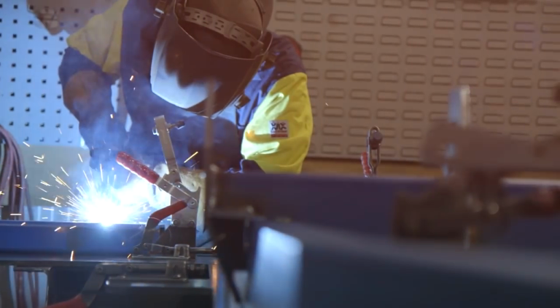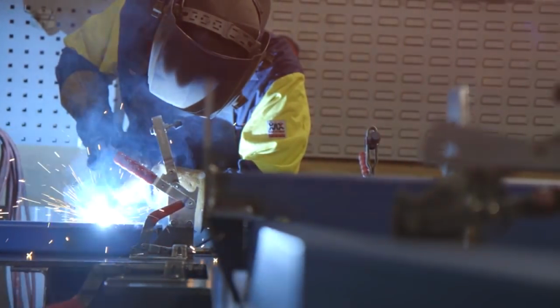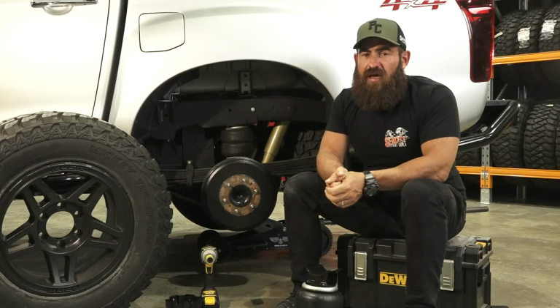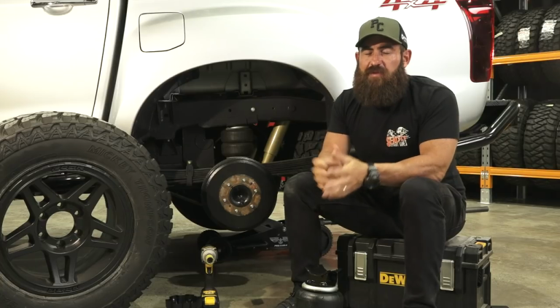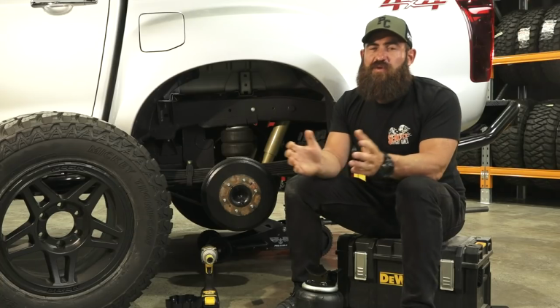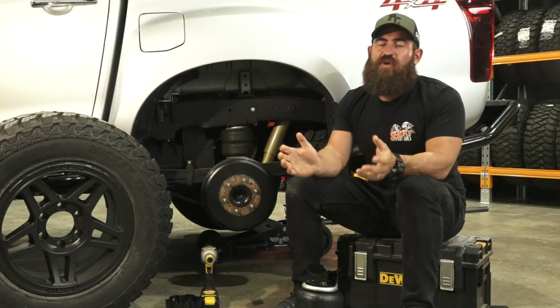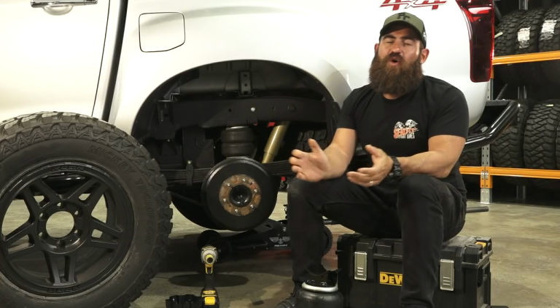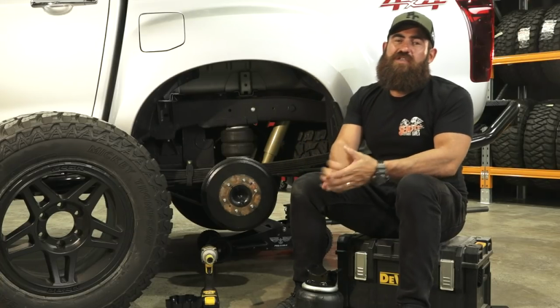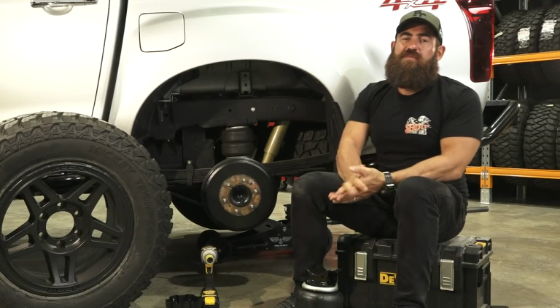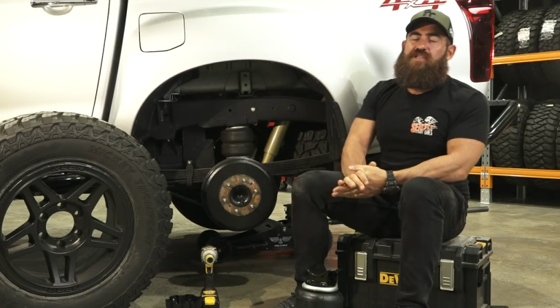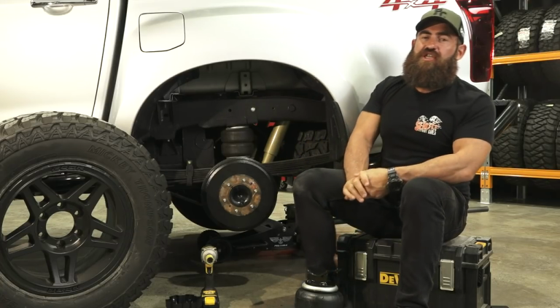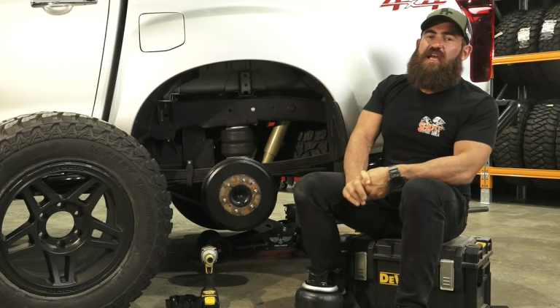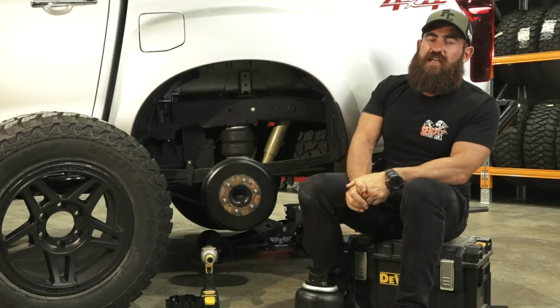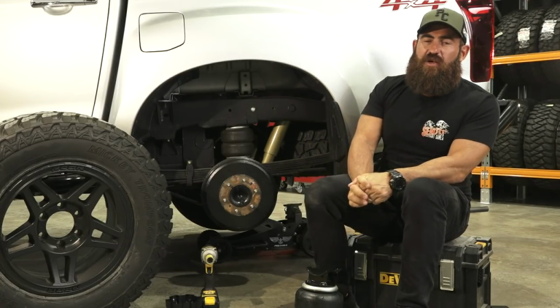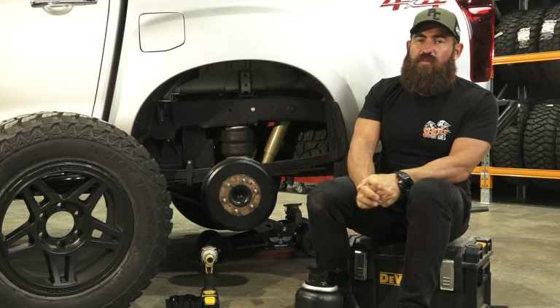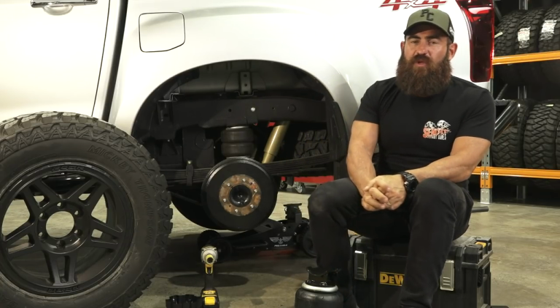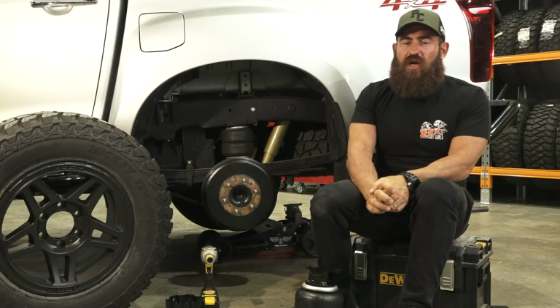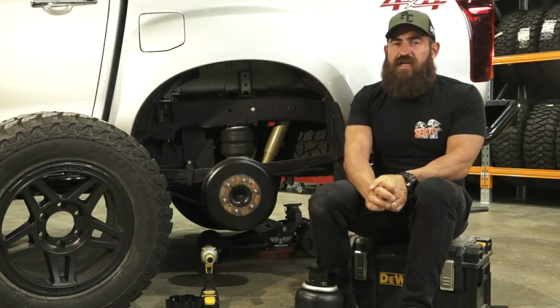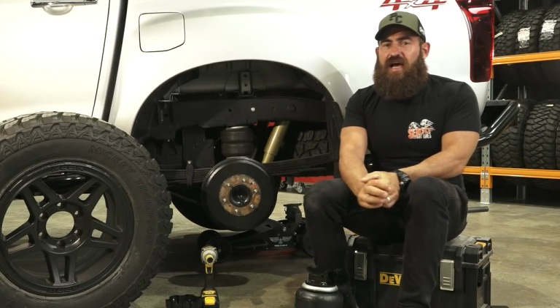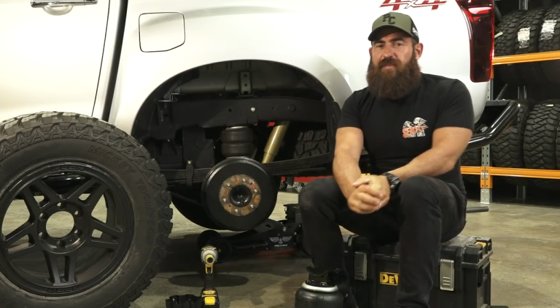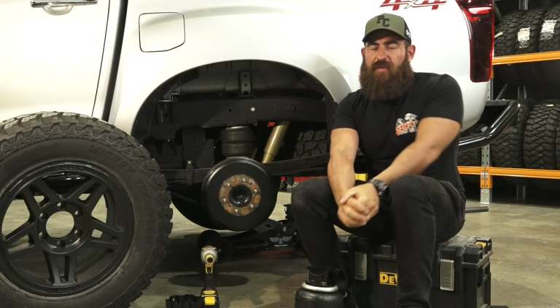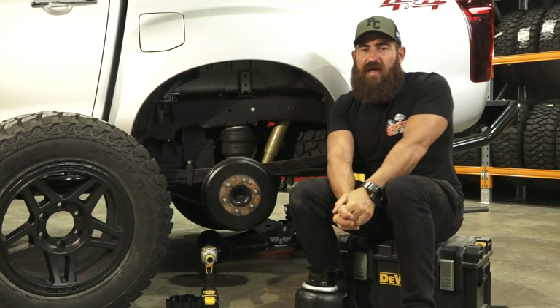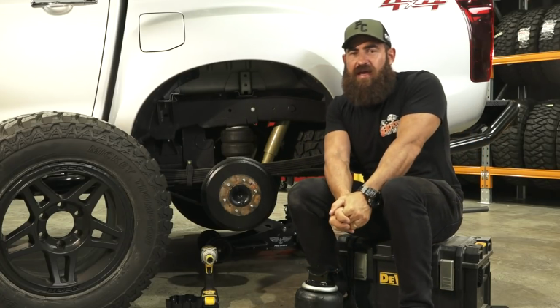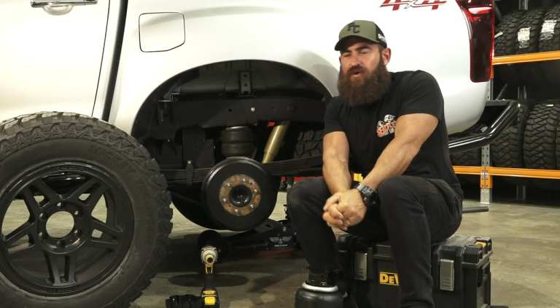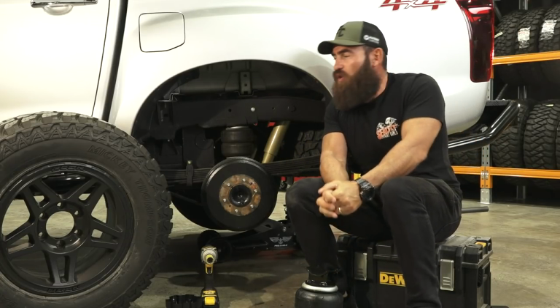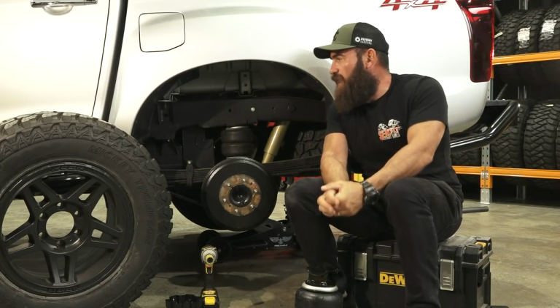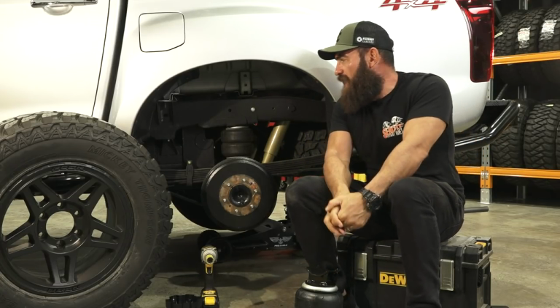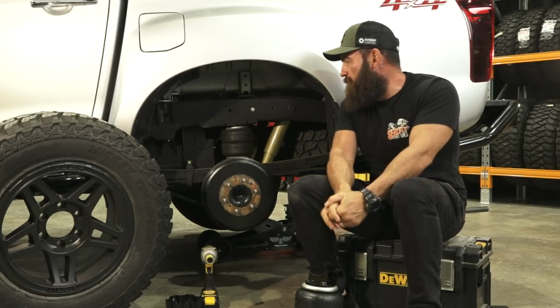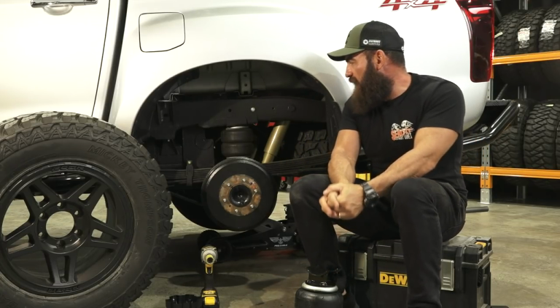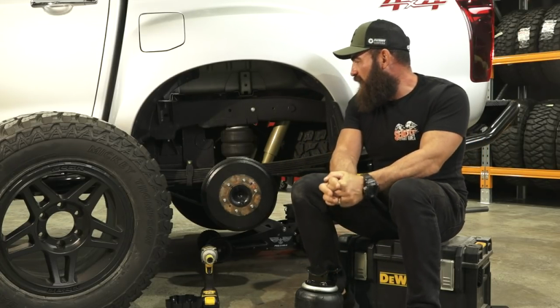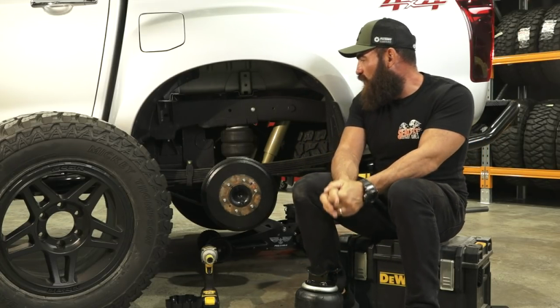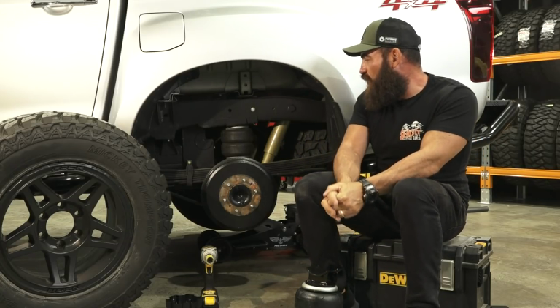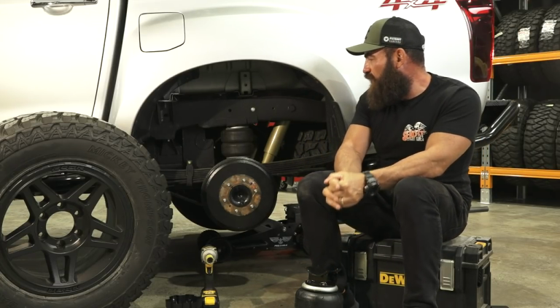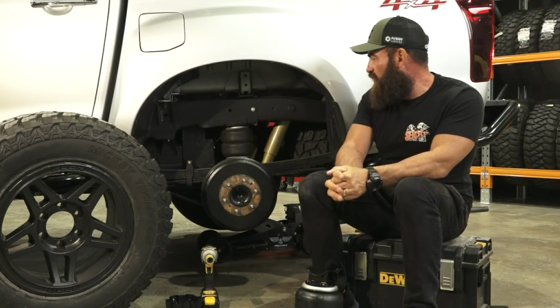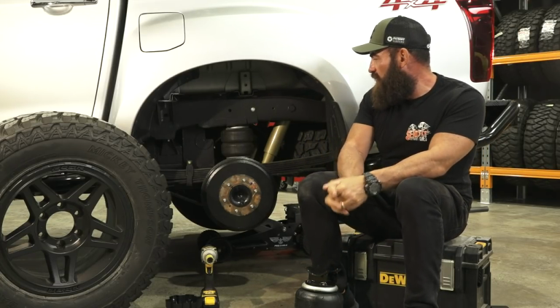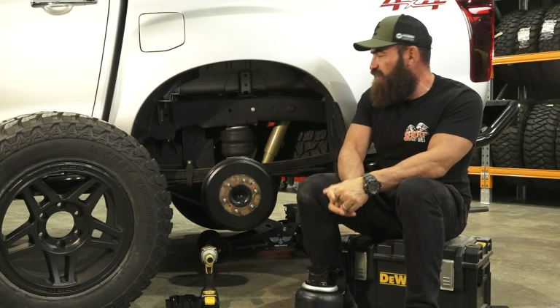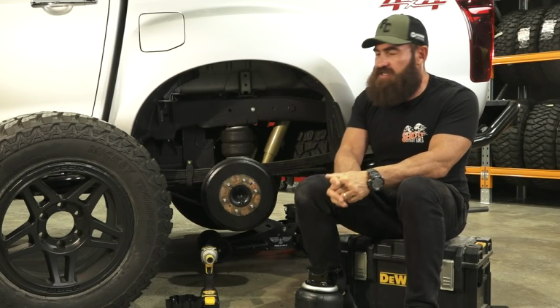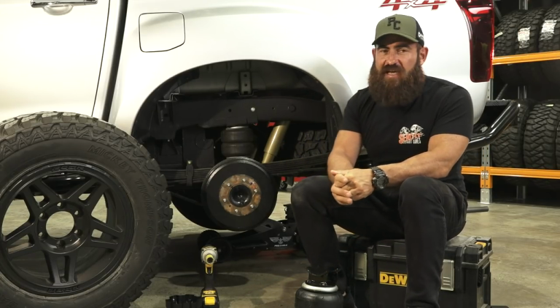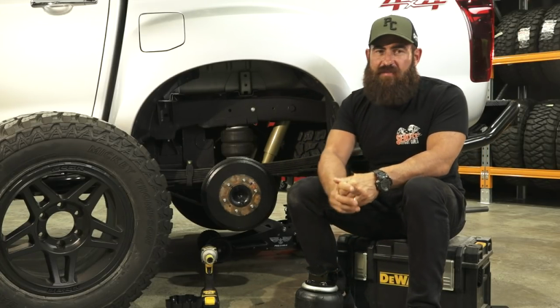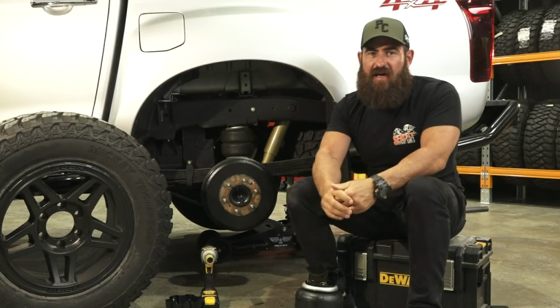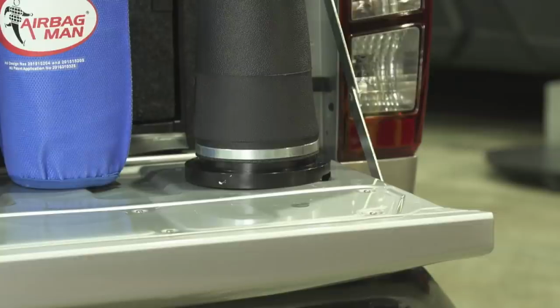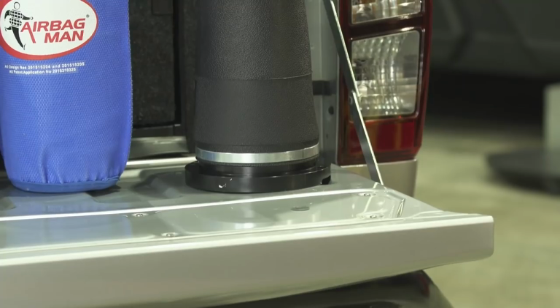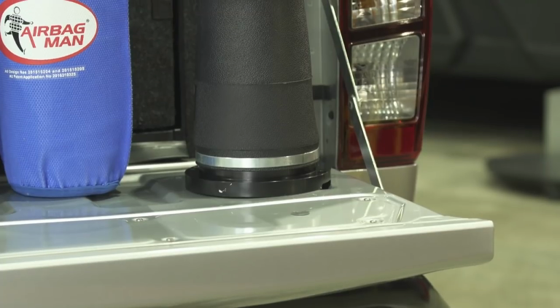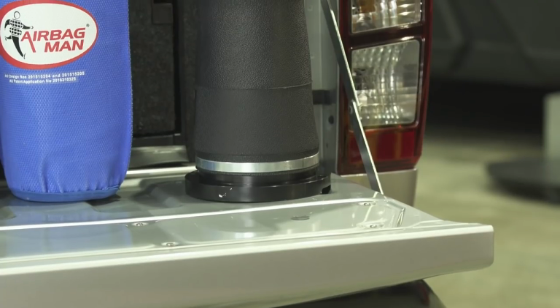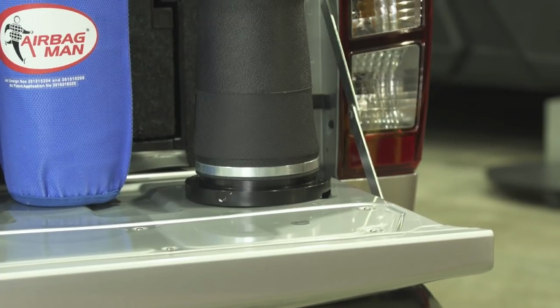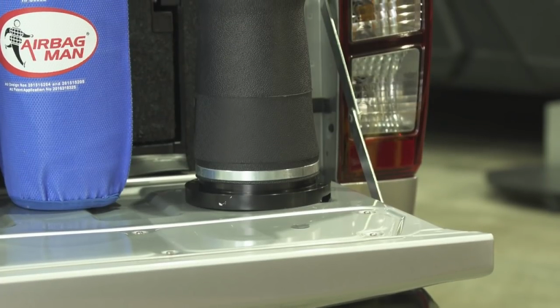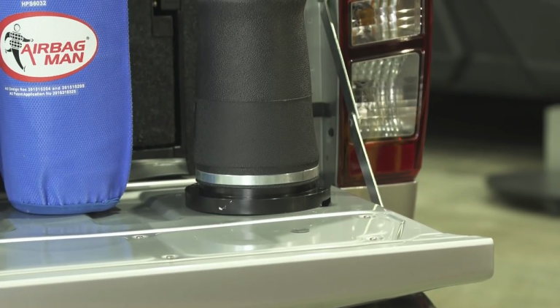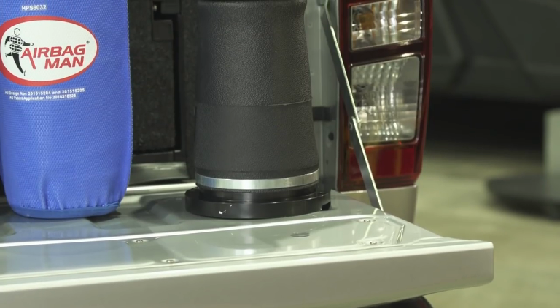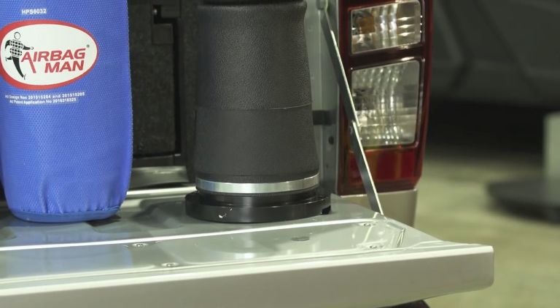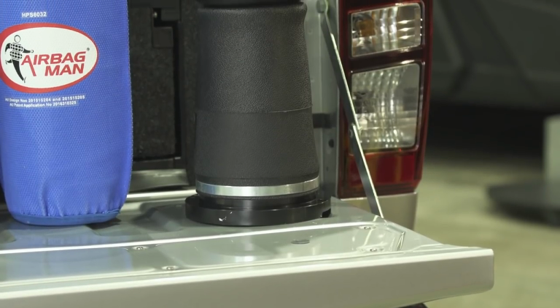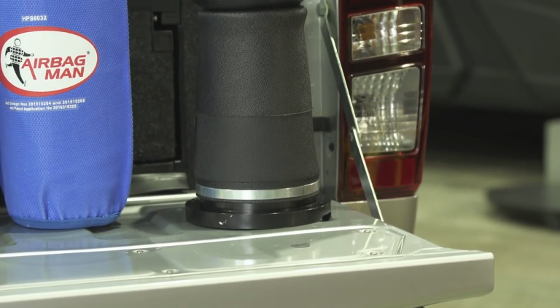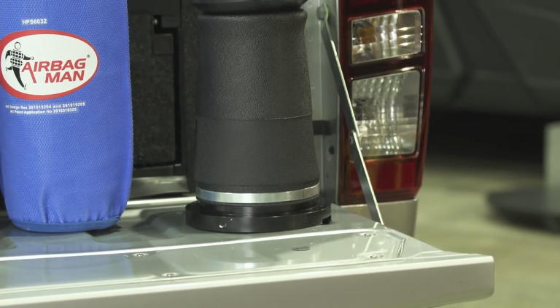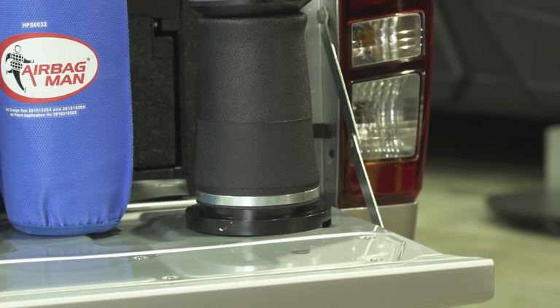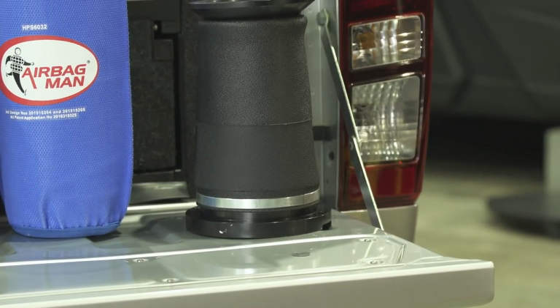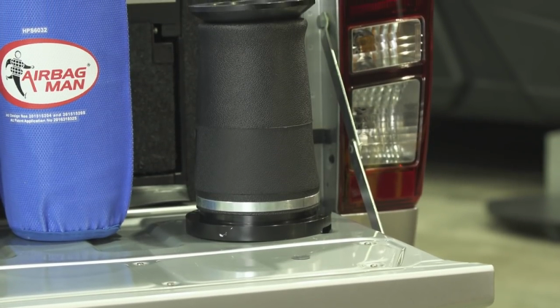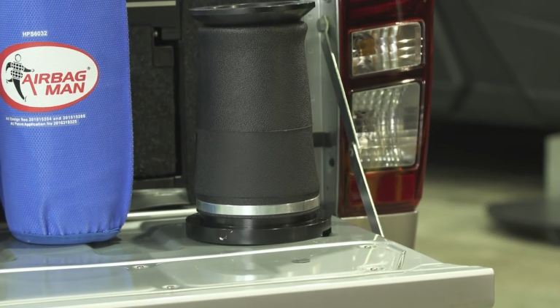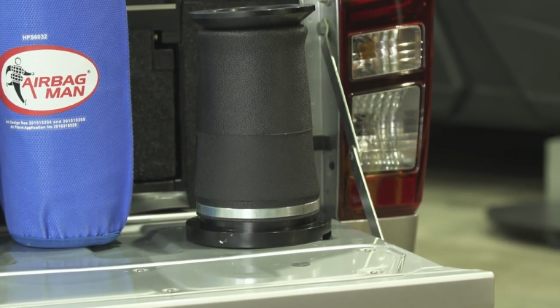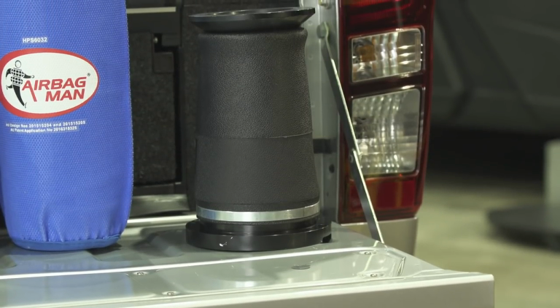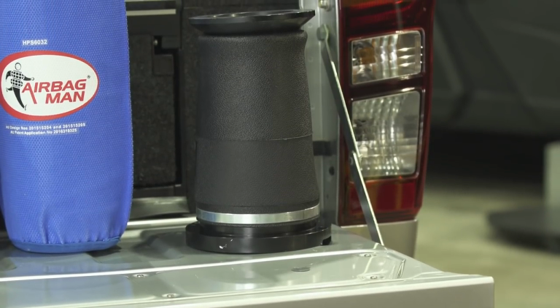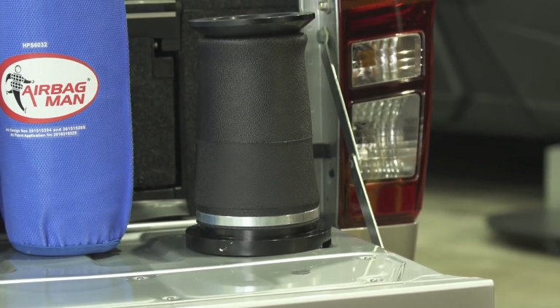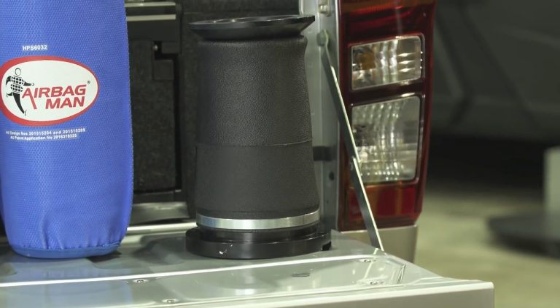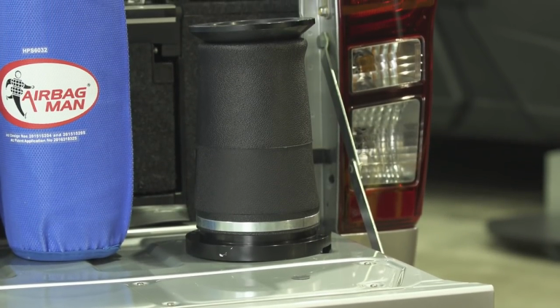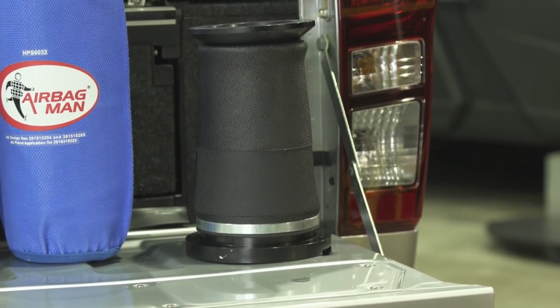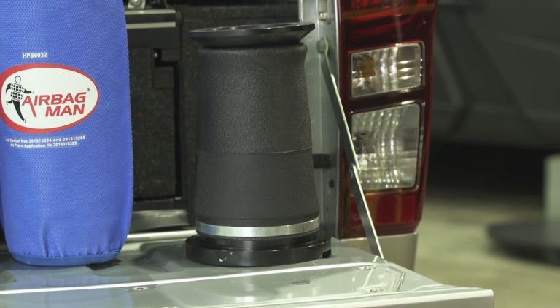How we doing, guys? I'm in the shed, and I'm loading up, and I am back on the D-Max. Today, I'm going to talk you guys through airbags.